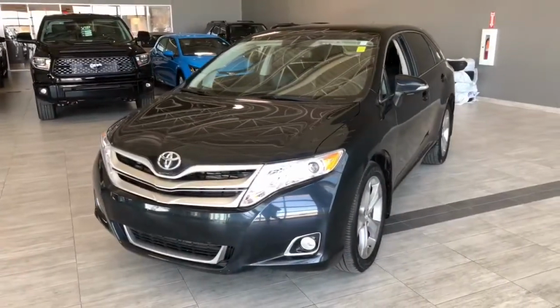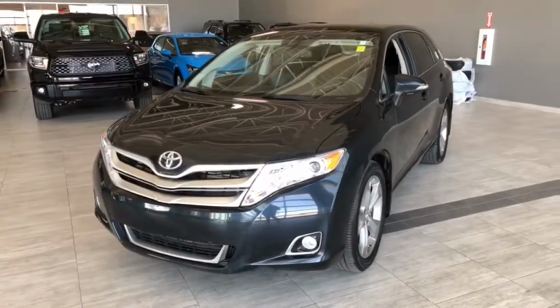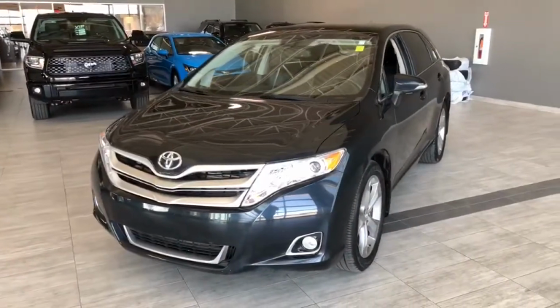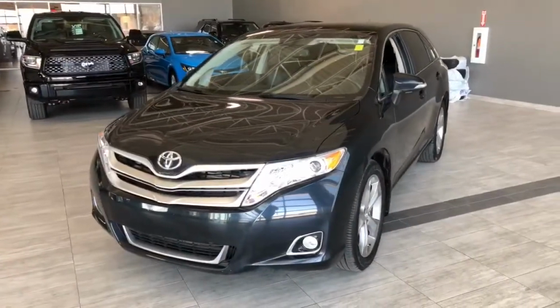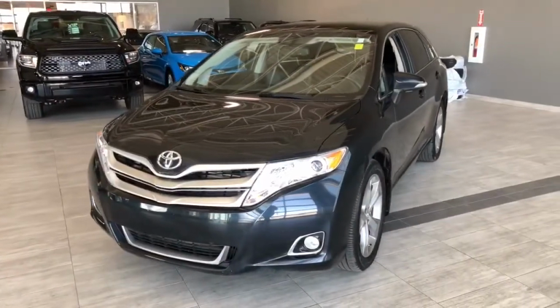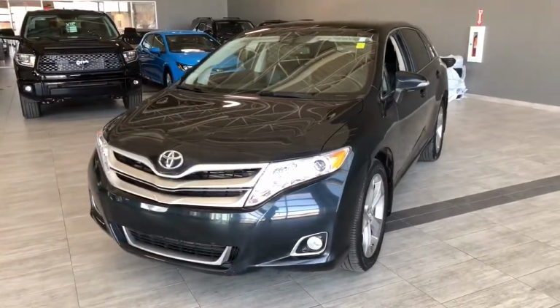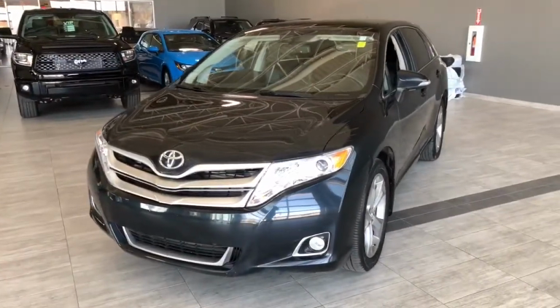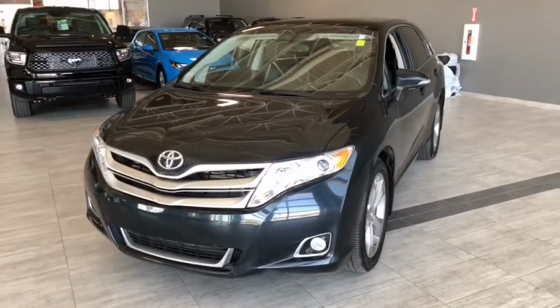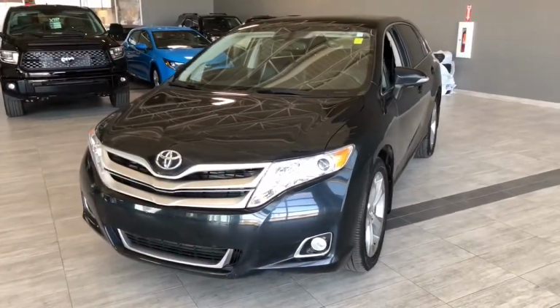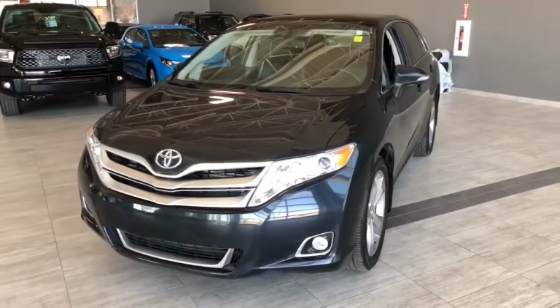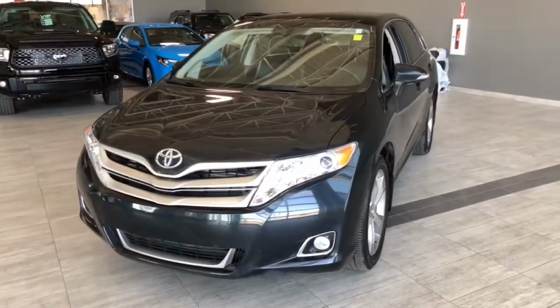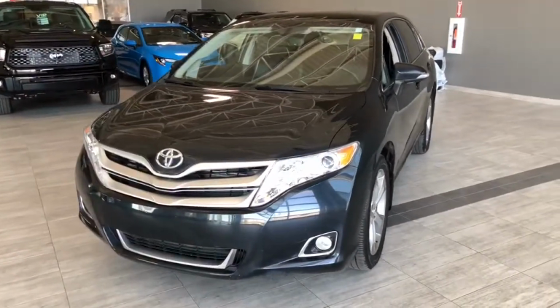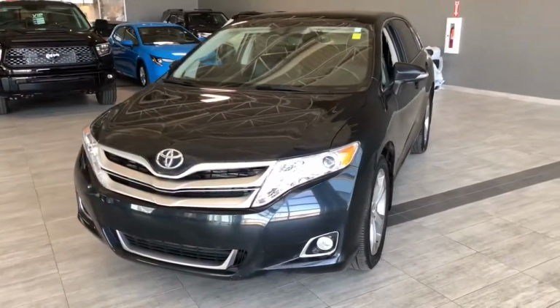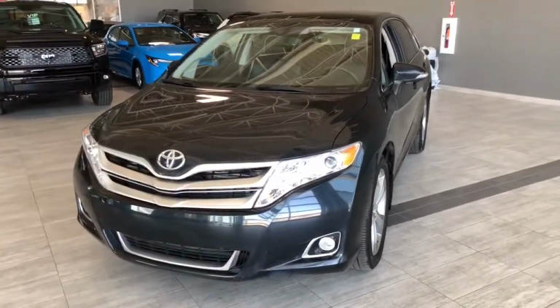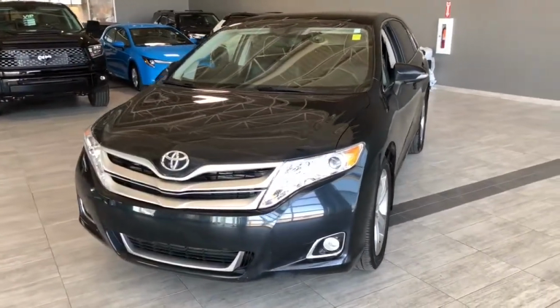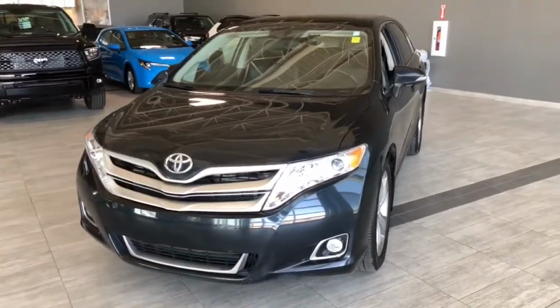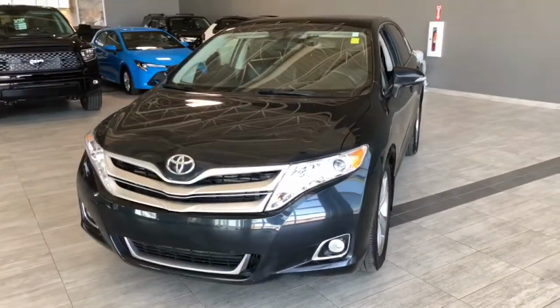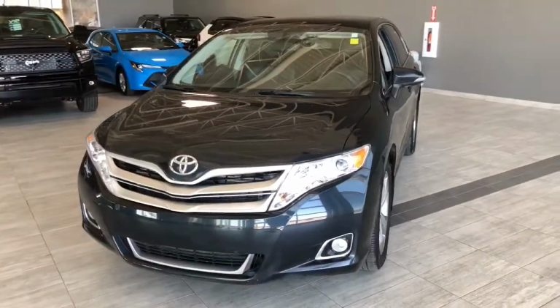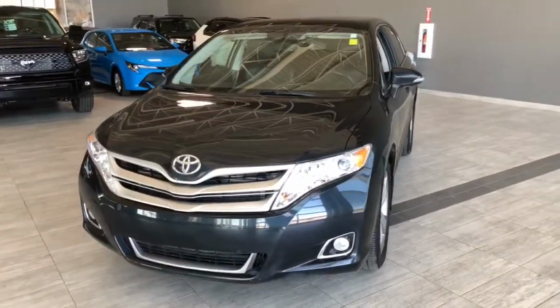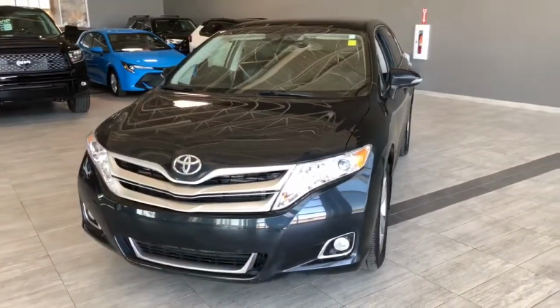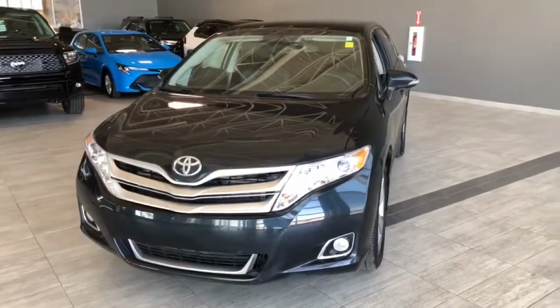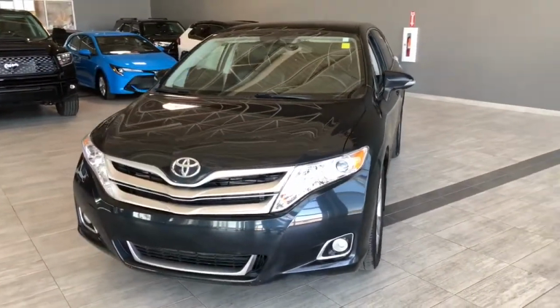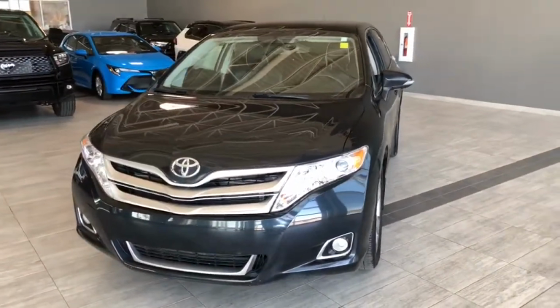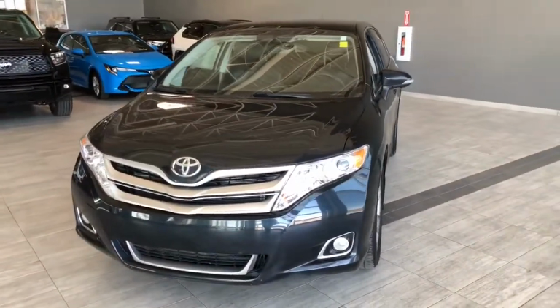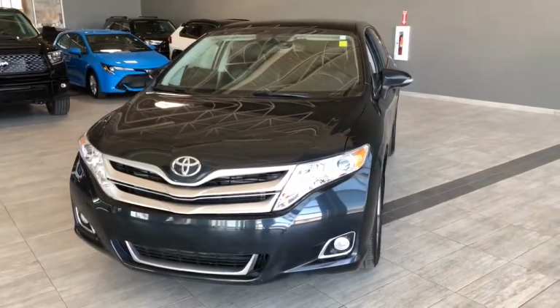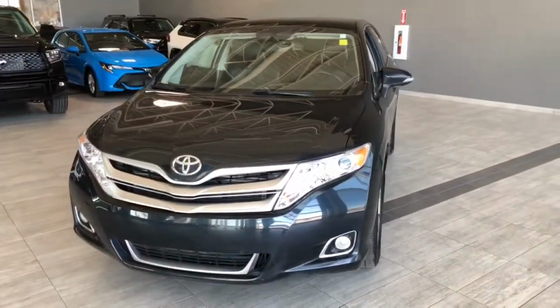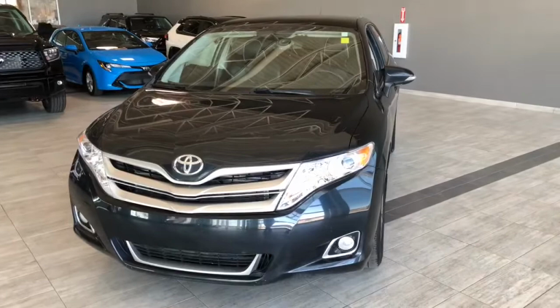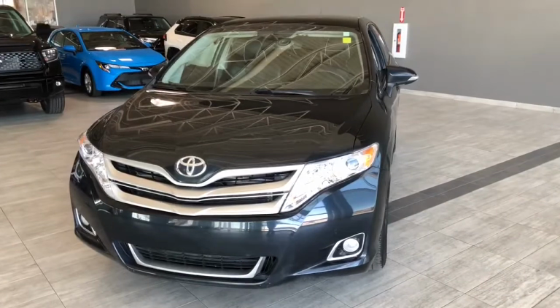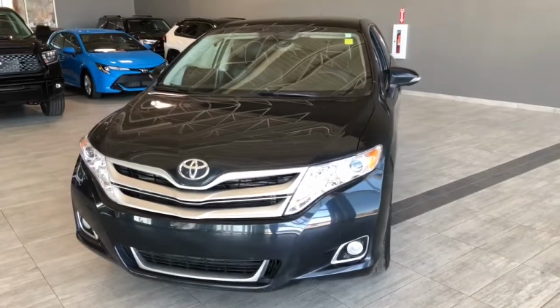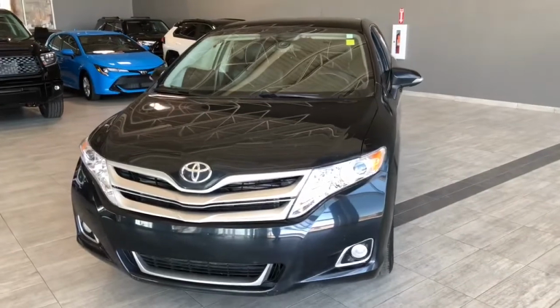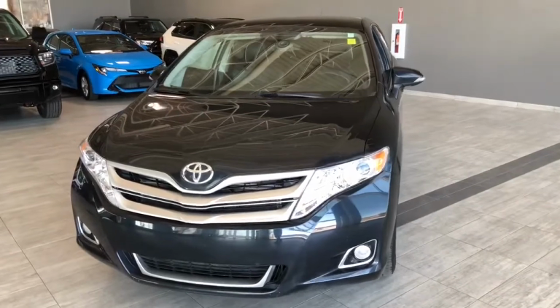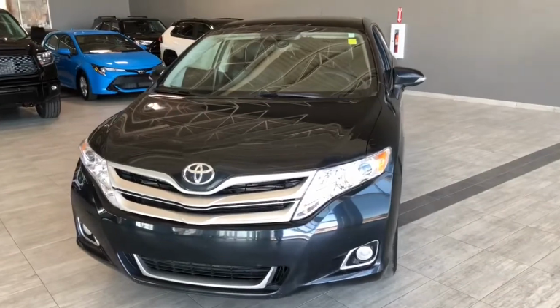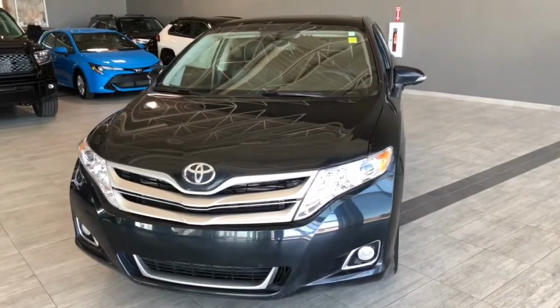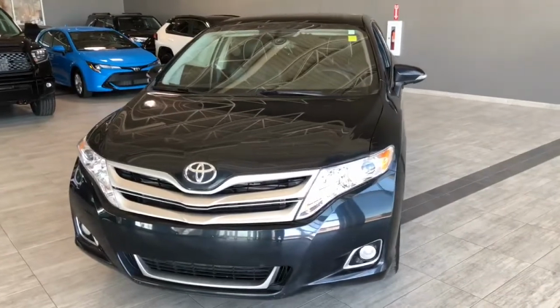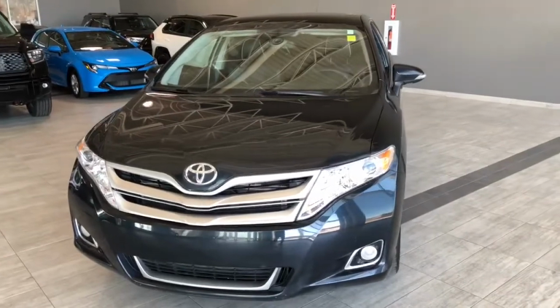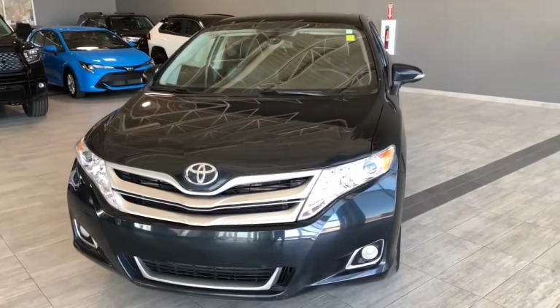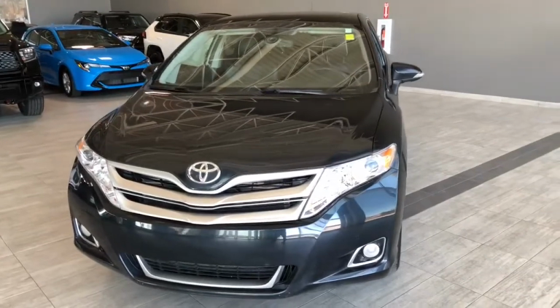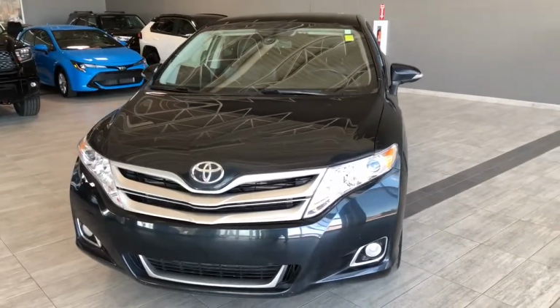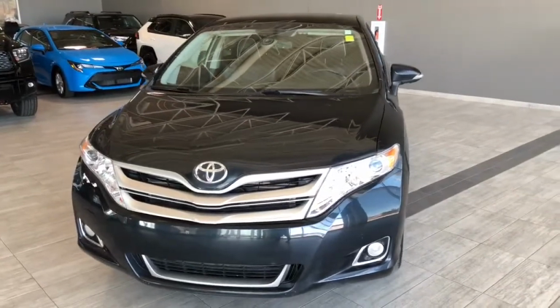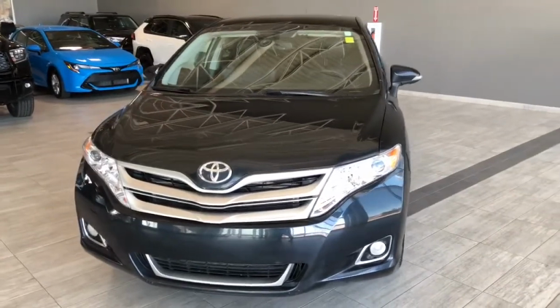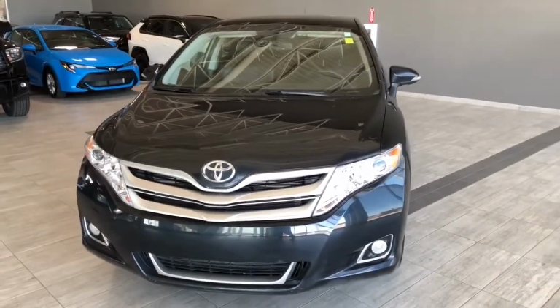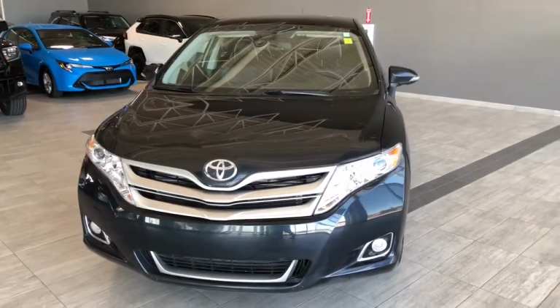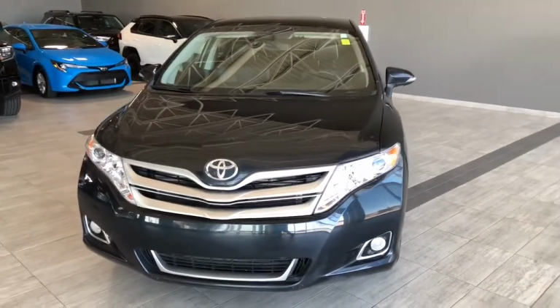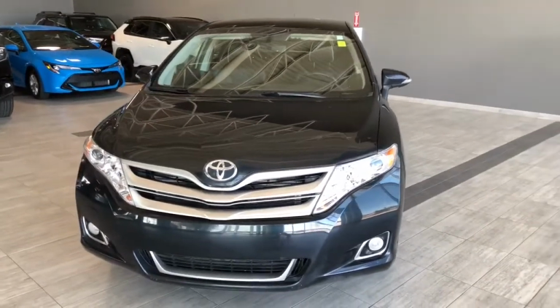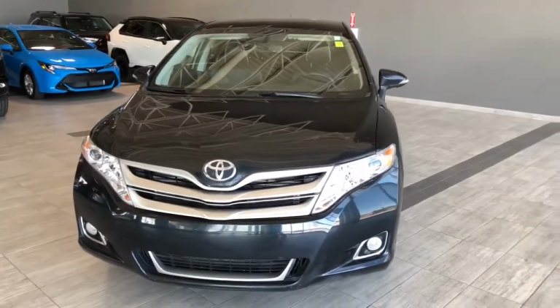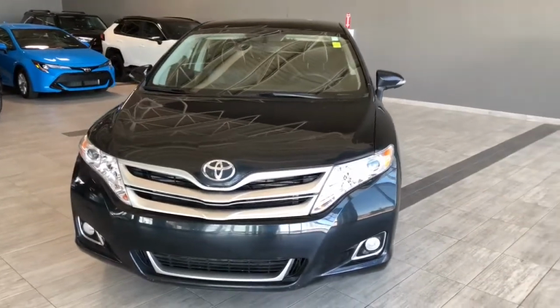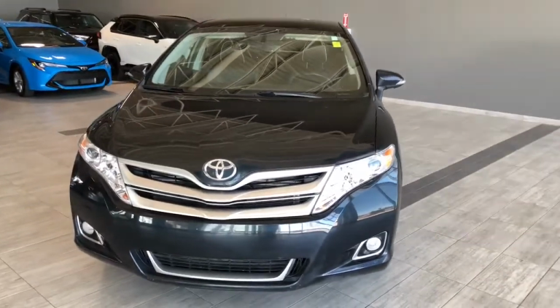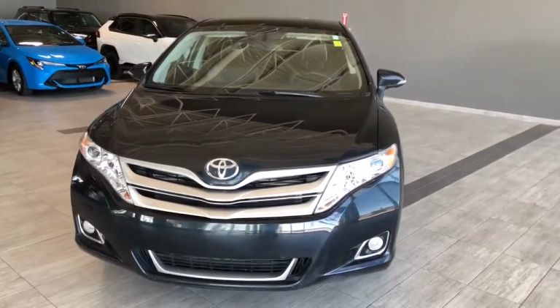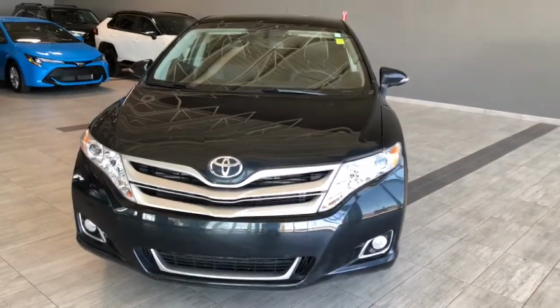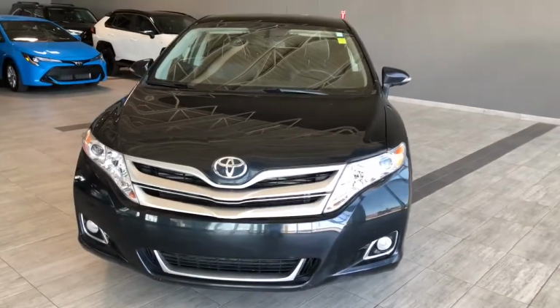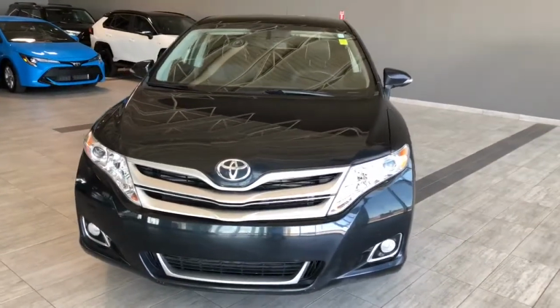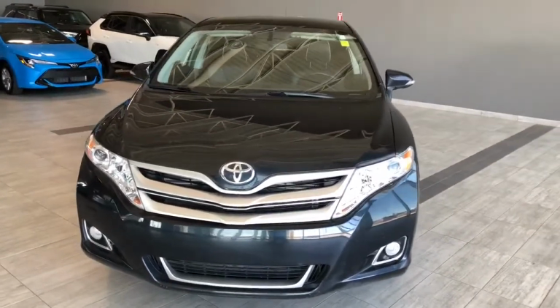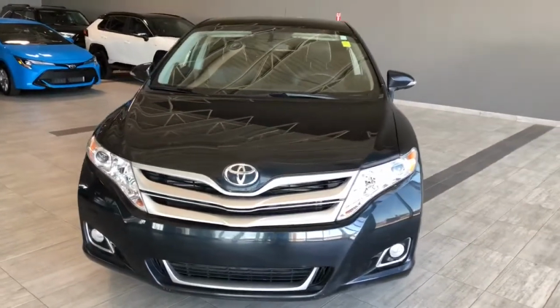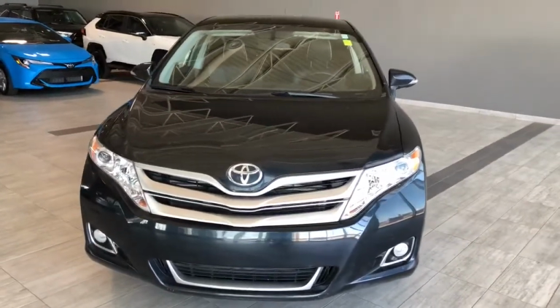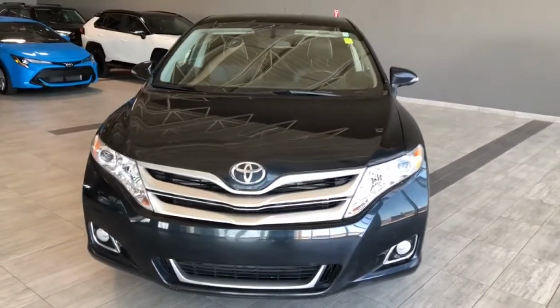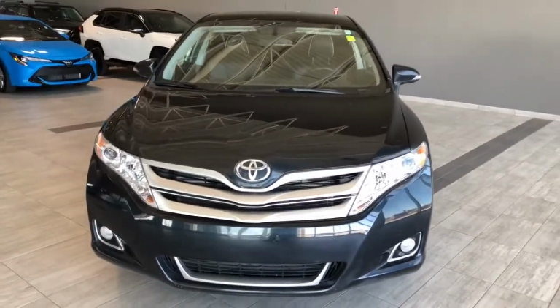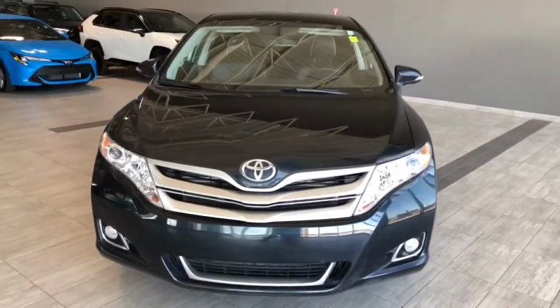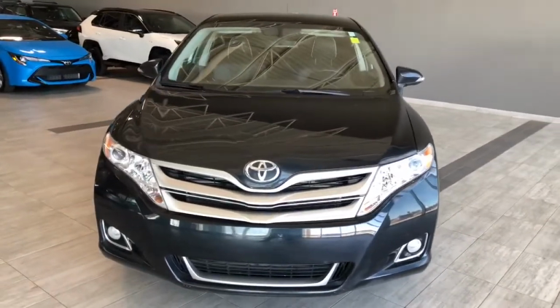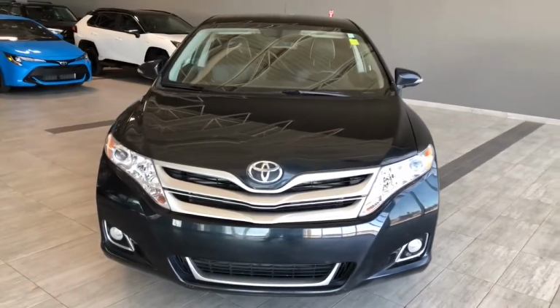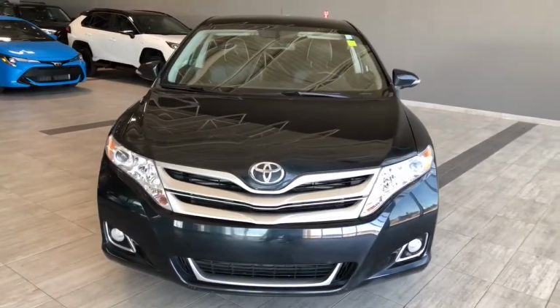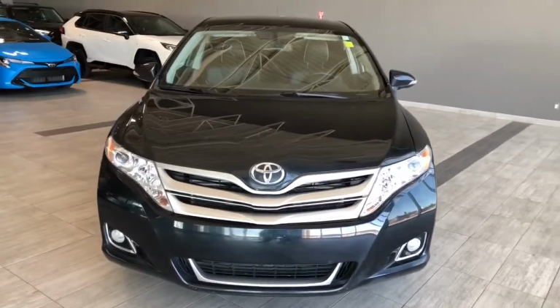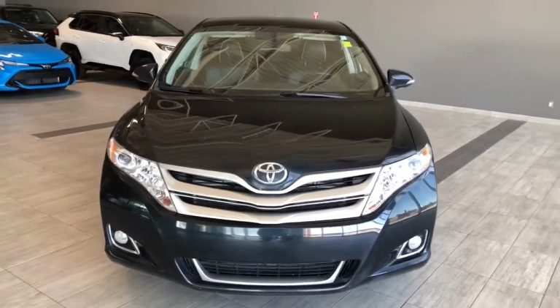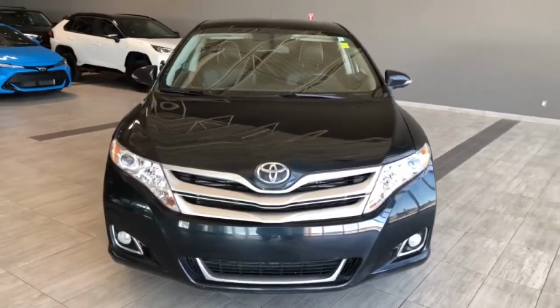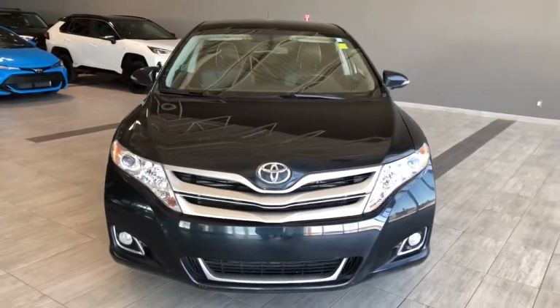Taking a last look at our Toyota Venza, some of those great interior features include your moonroof, navigation, backup camera, and heated seats.